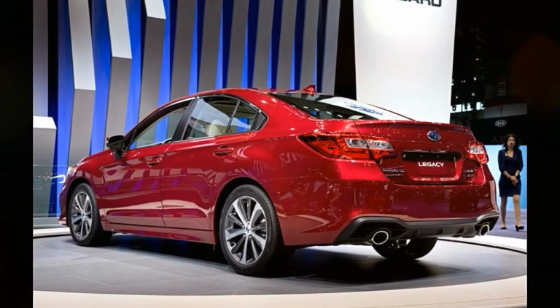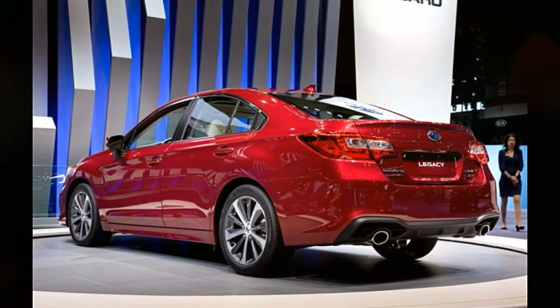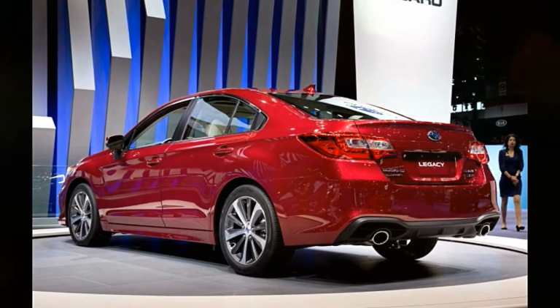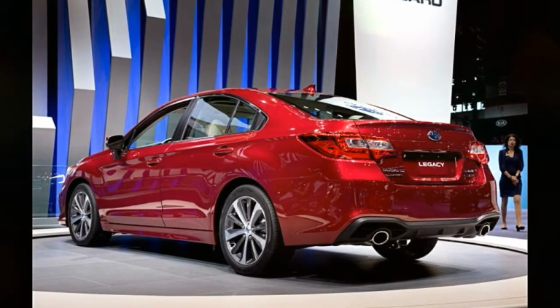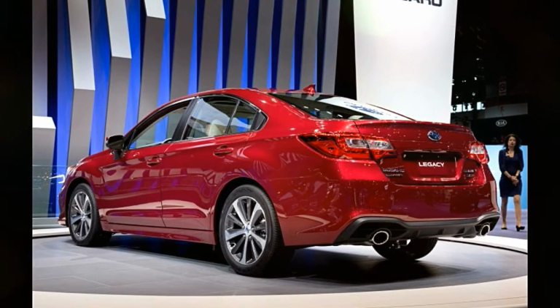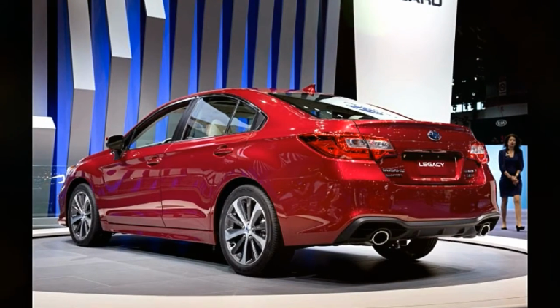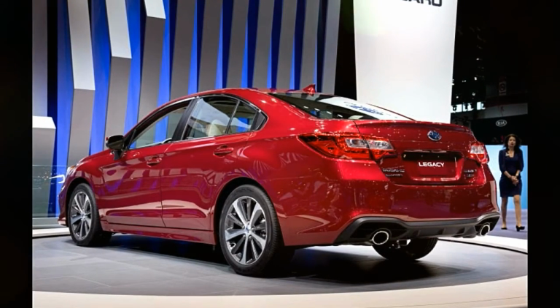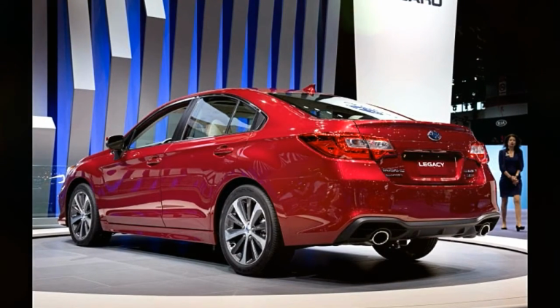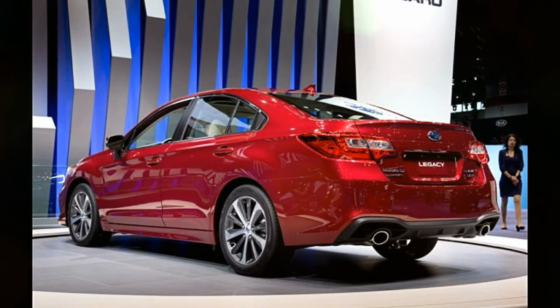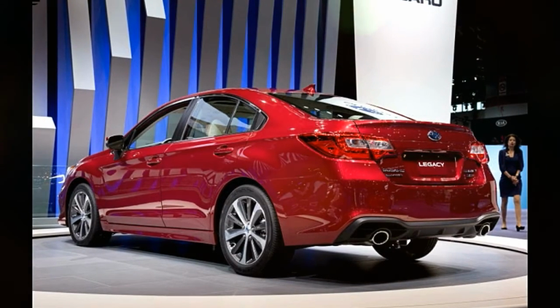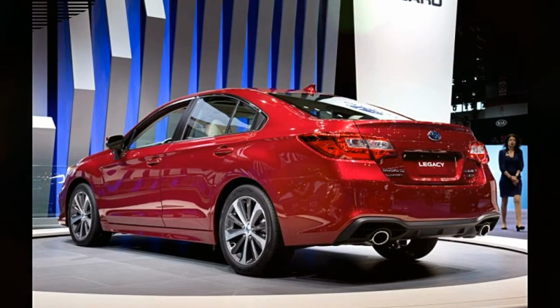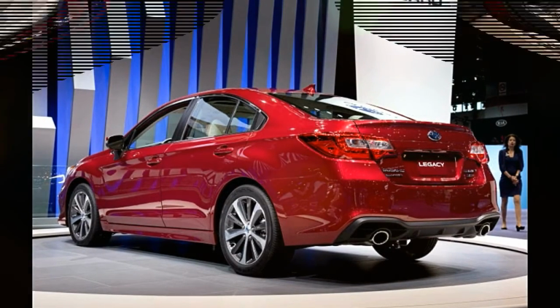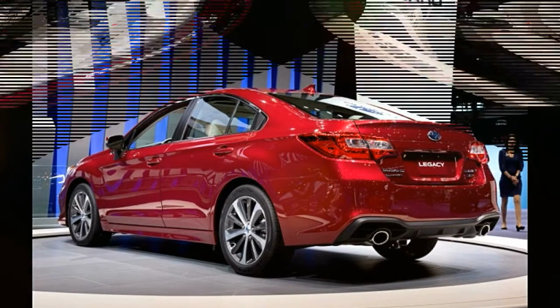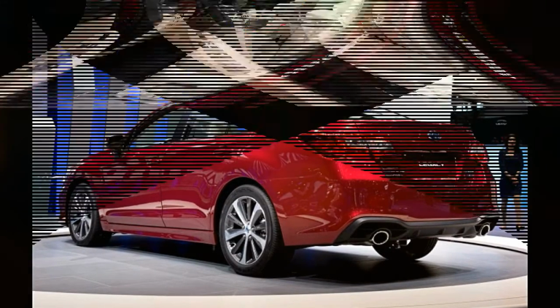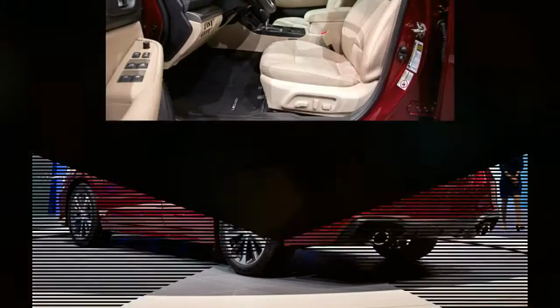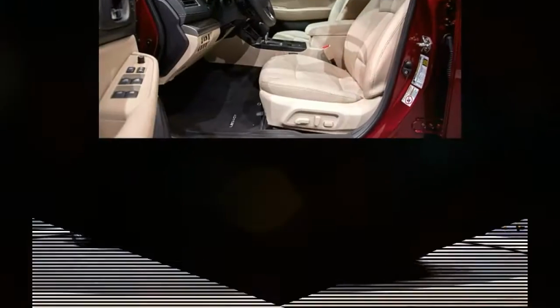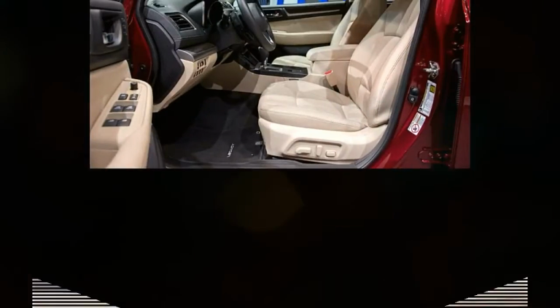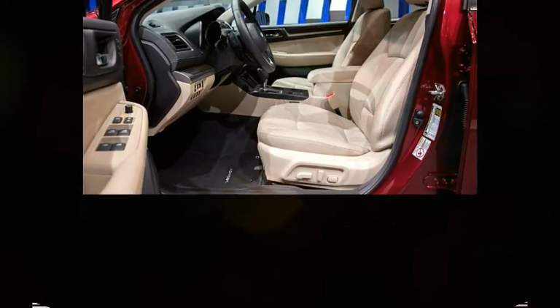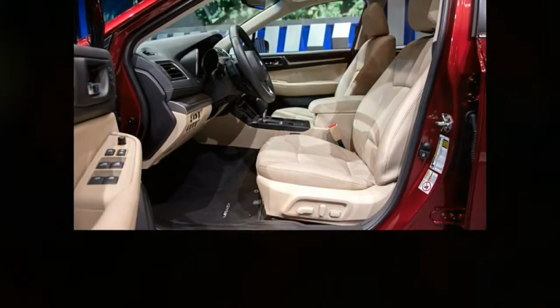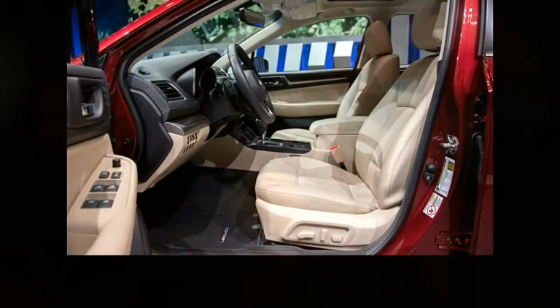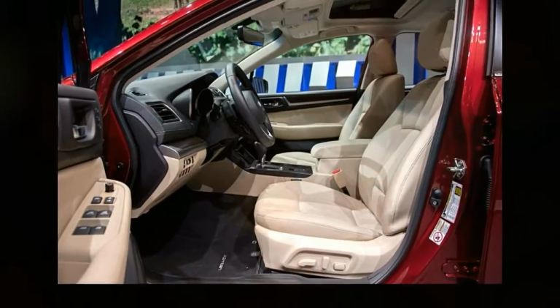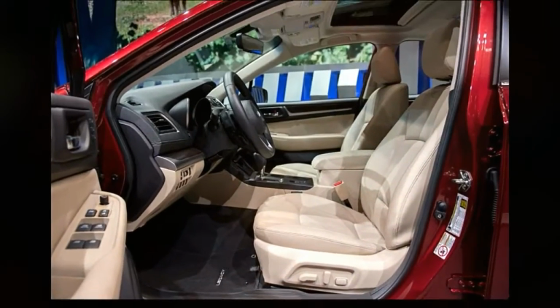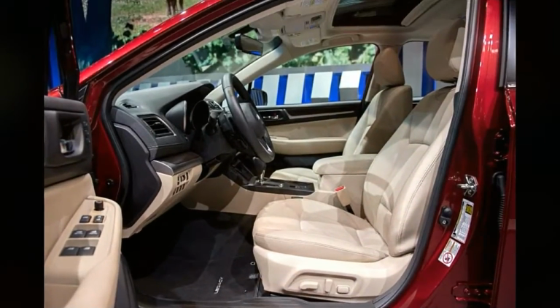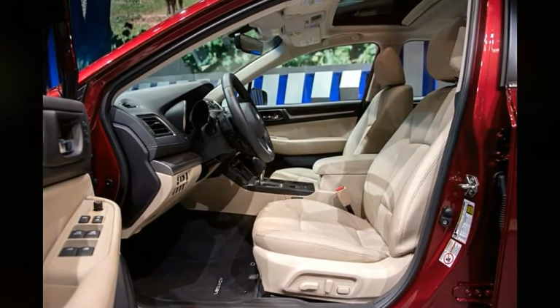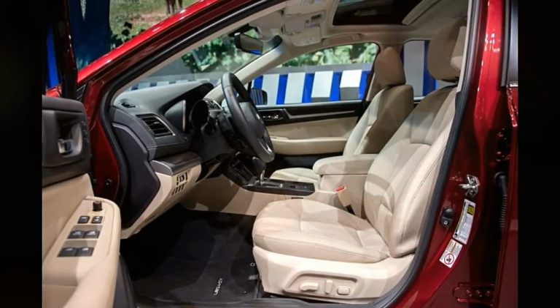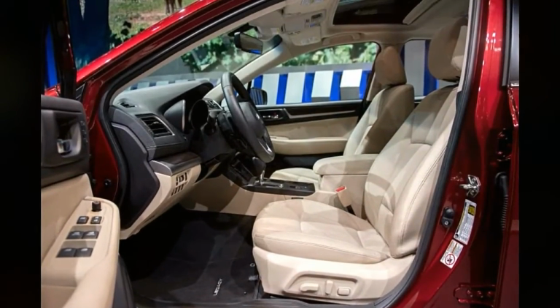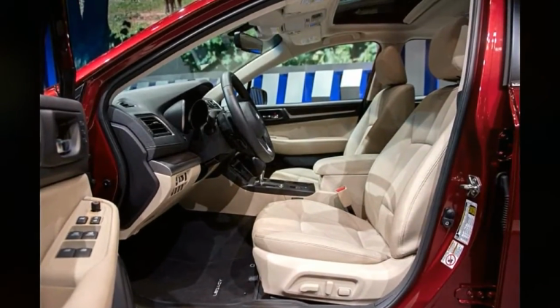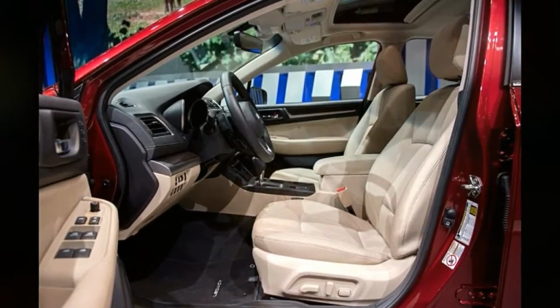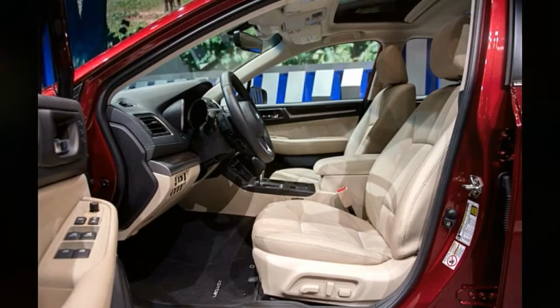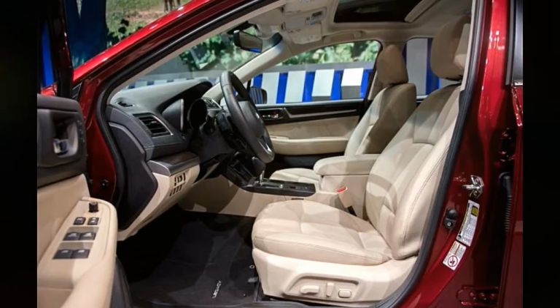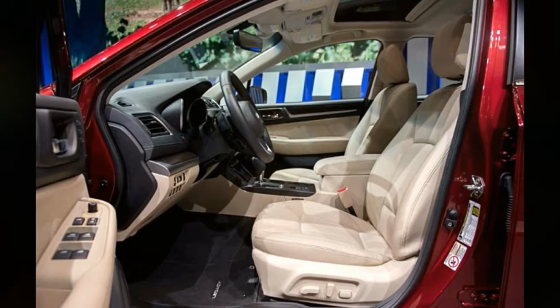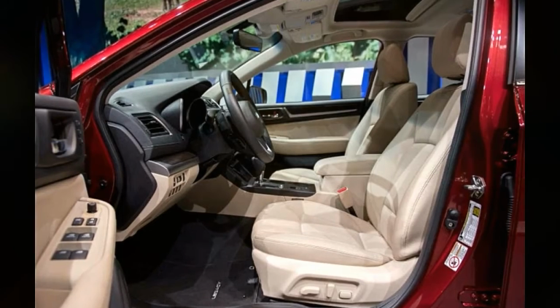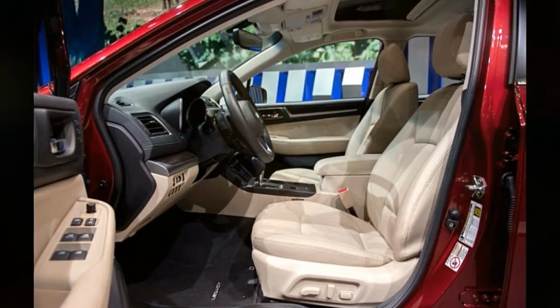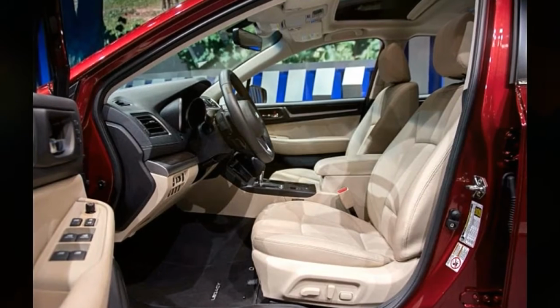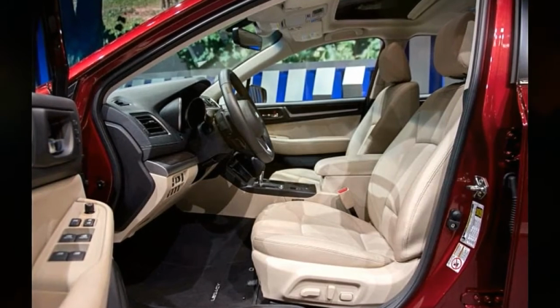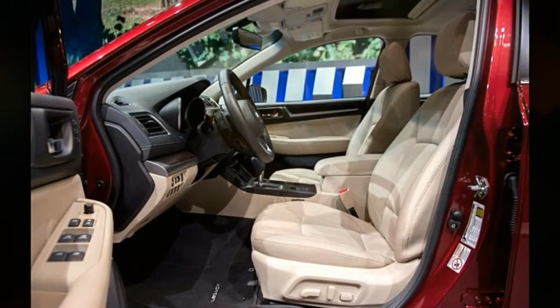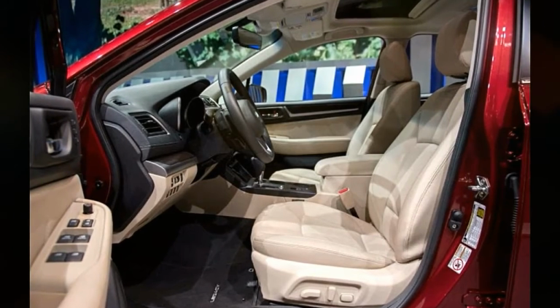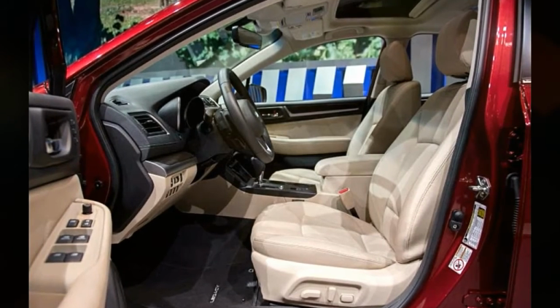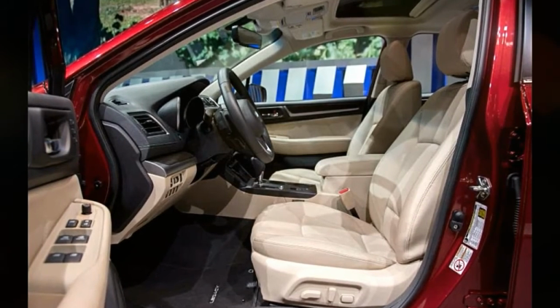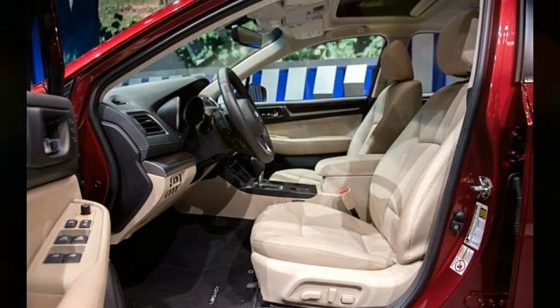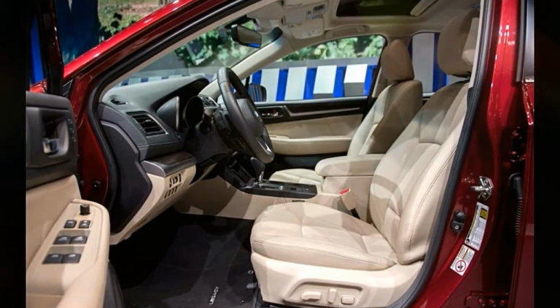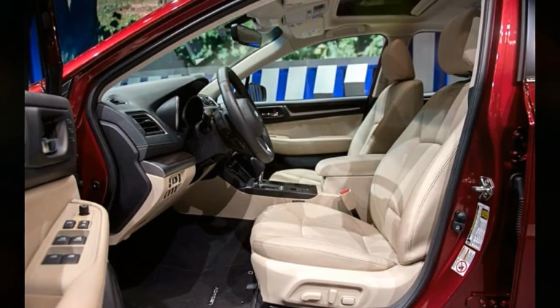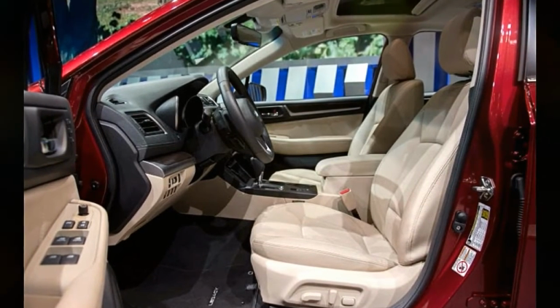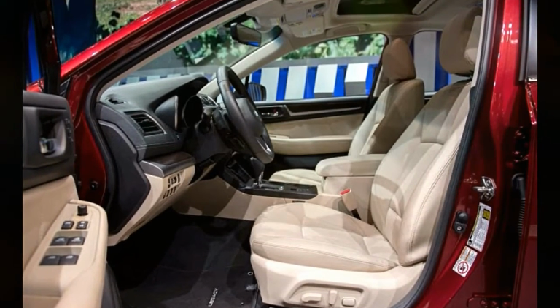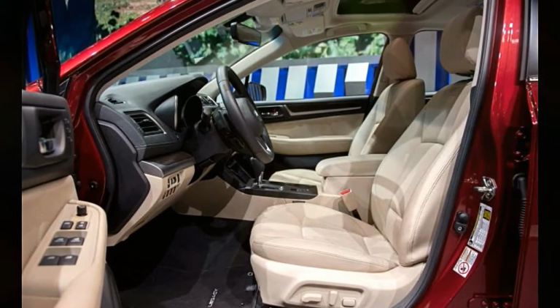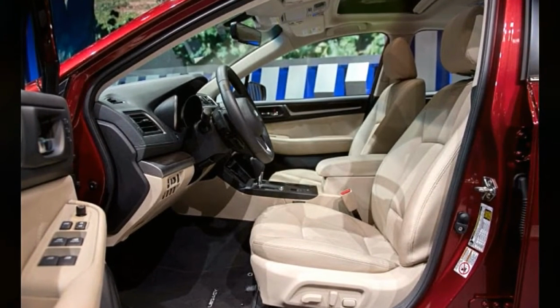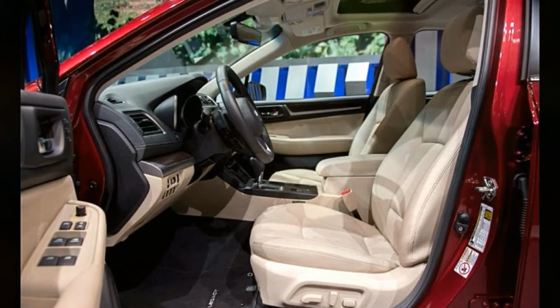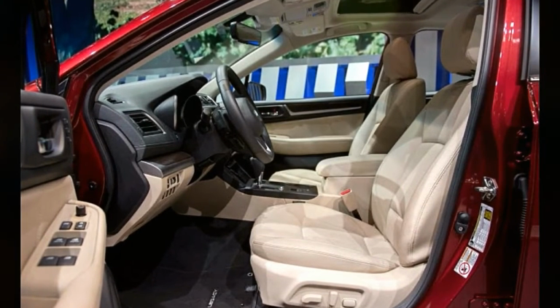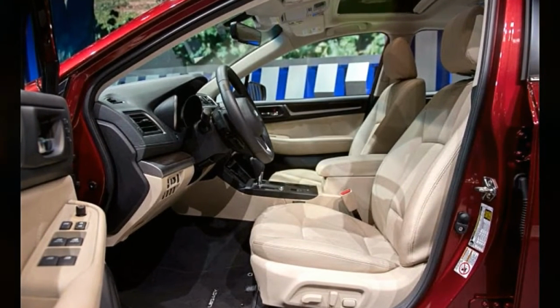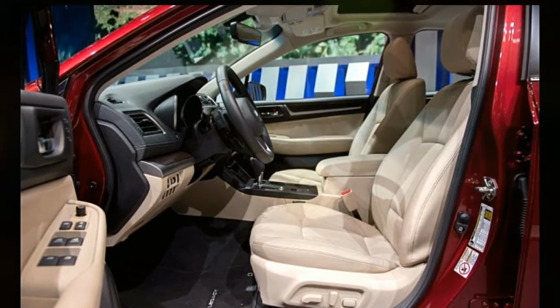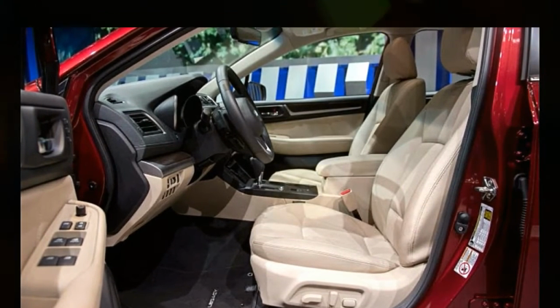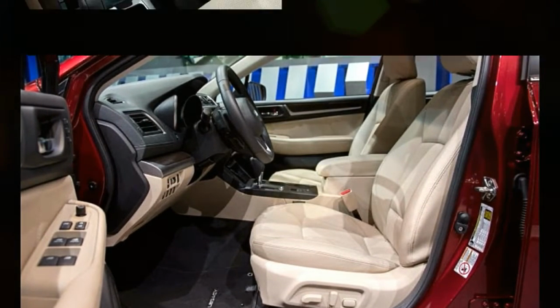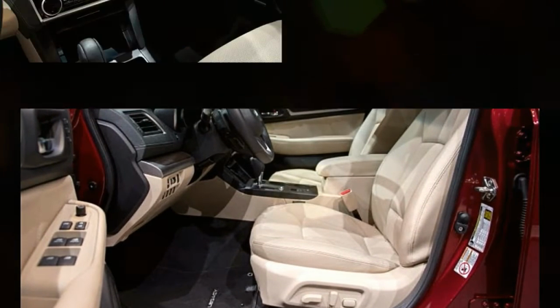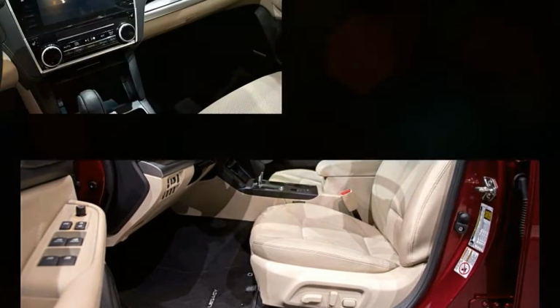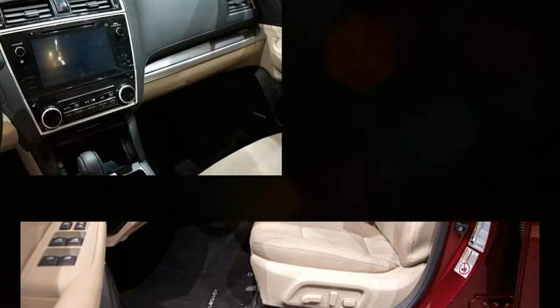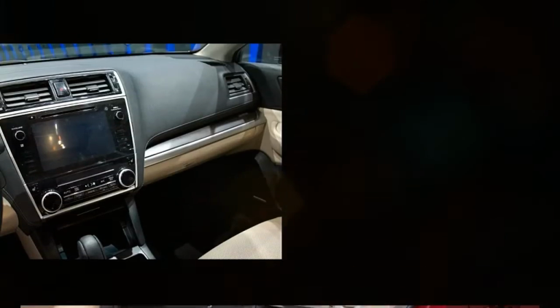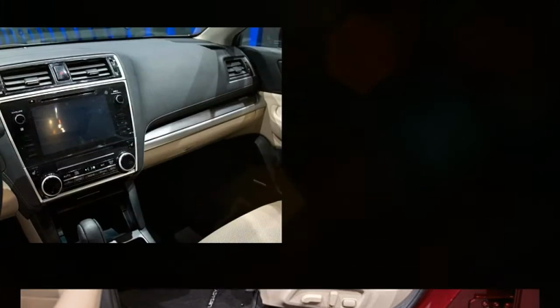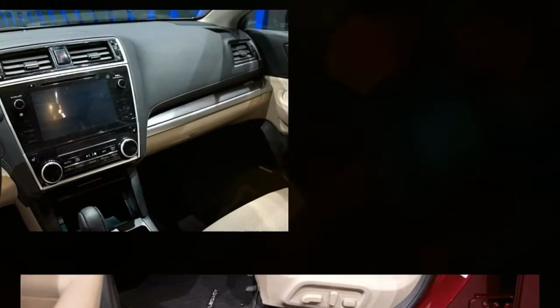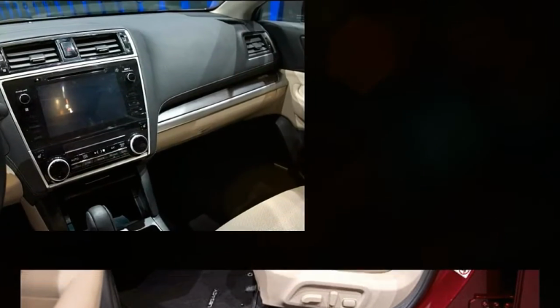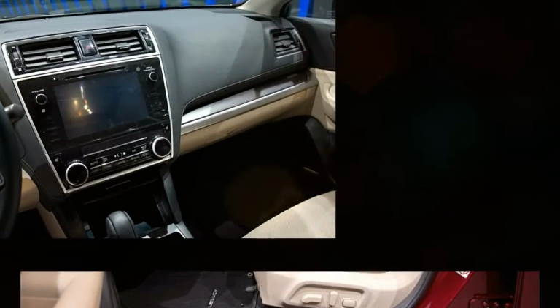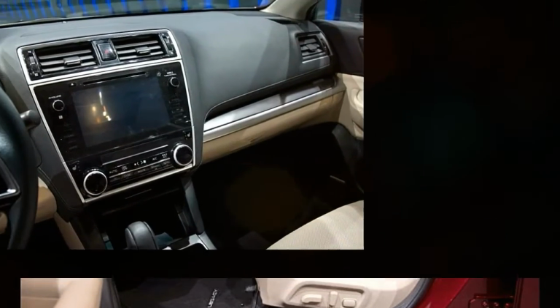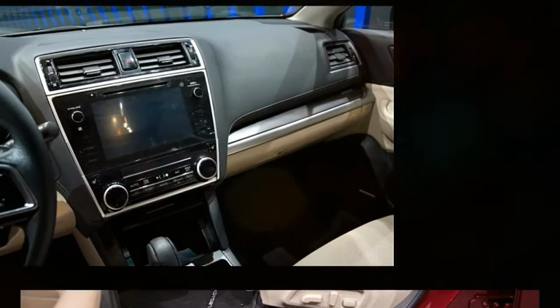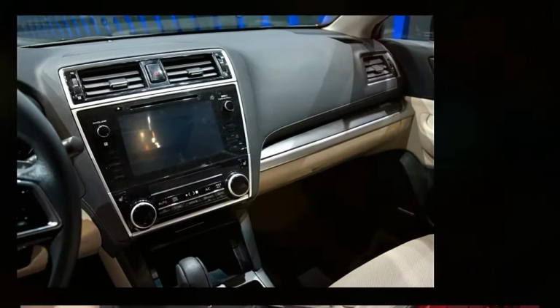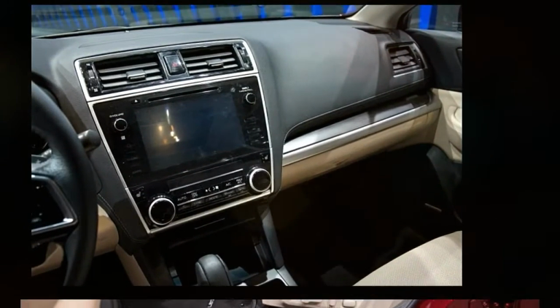The effect of these changes is a Volkswagen-like premium interior vibe — when Volkswagen does it right, as with the Passat, anyway.